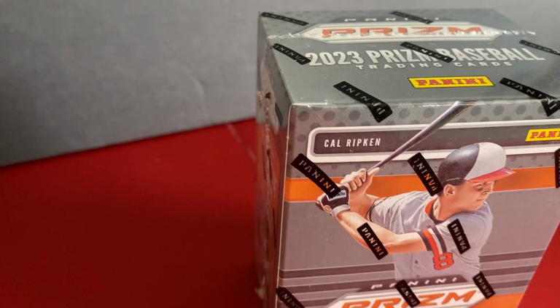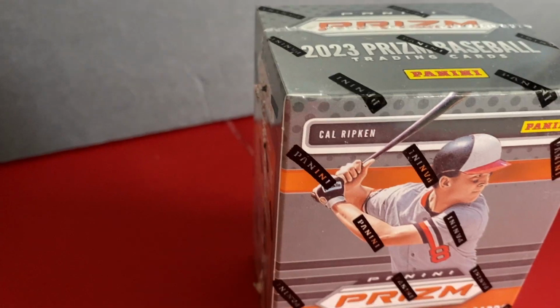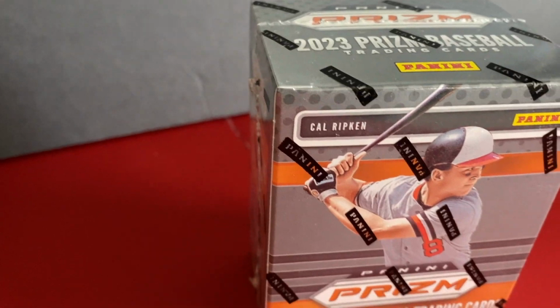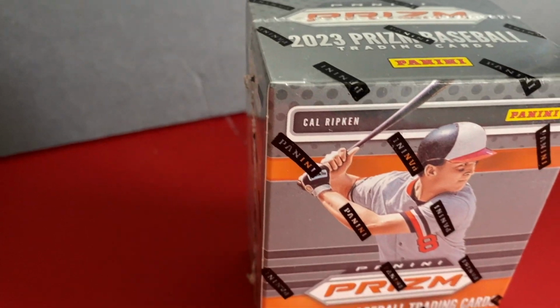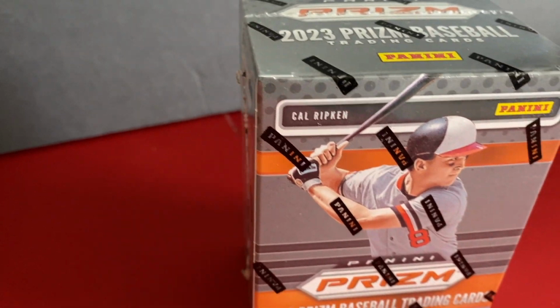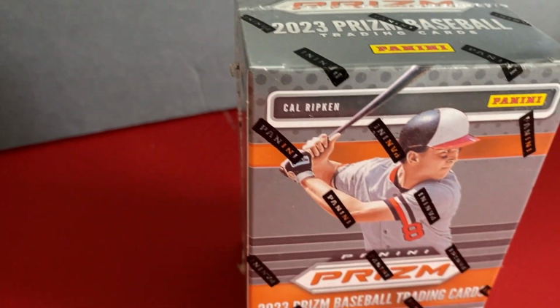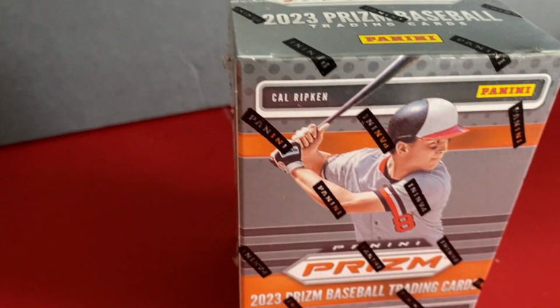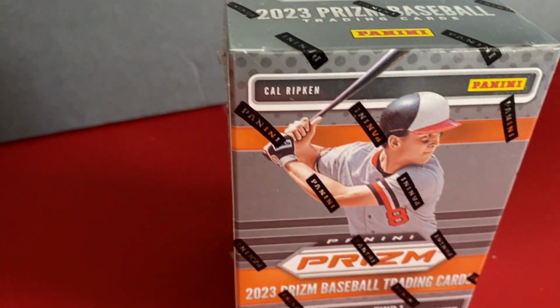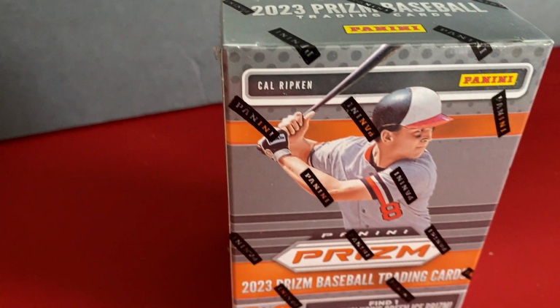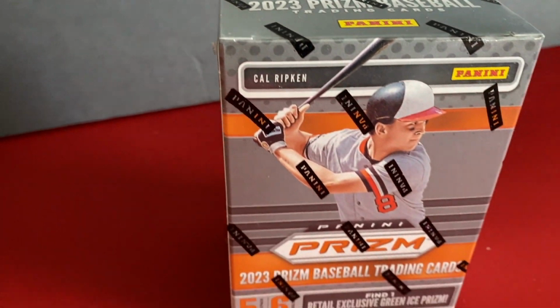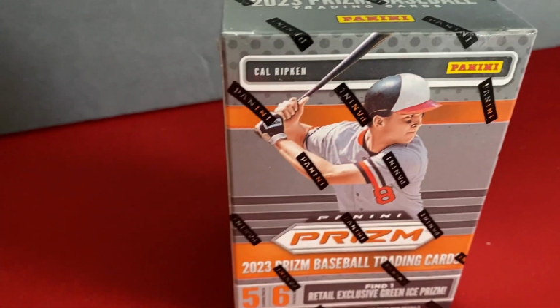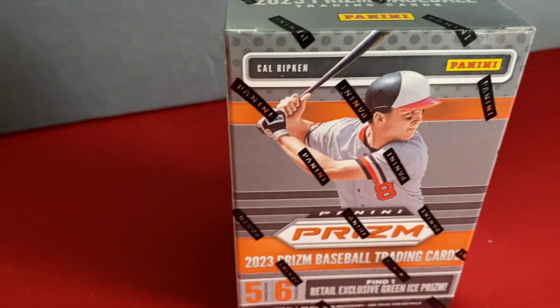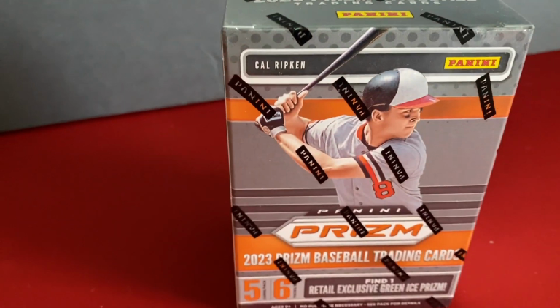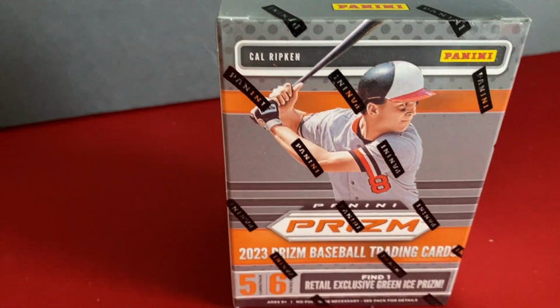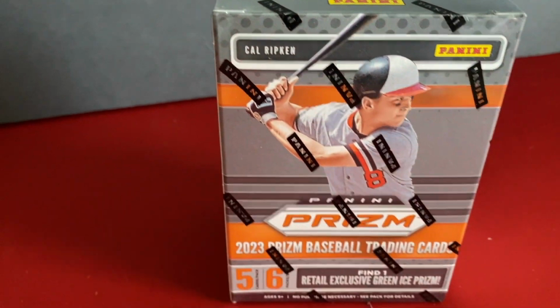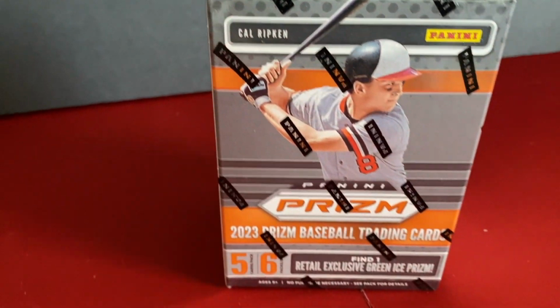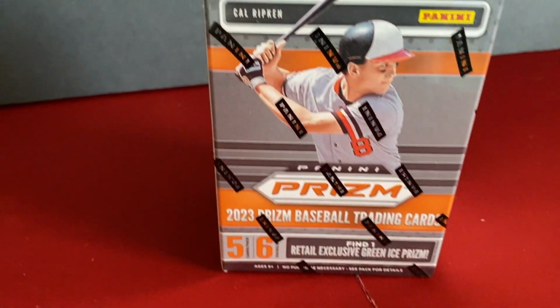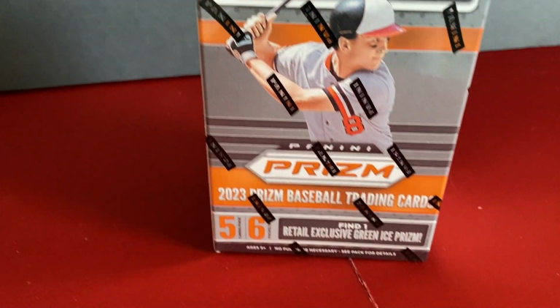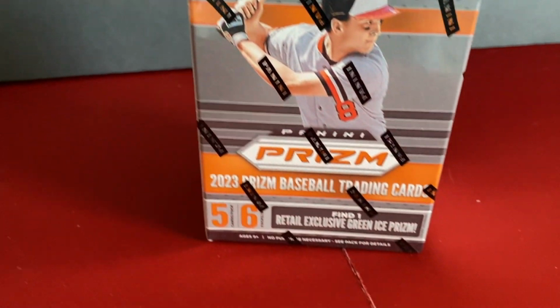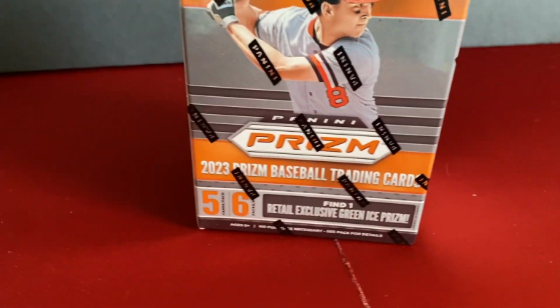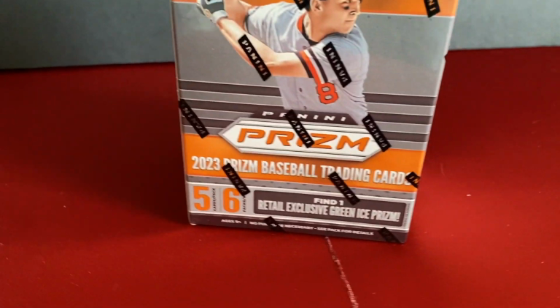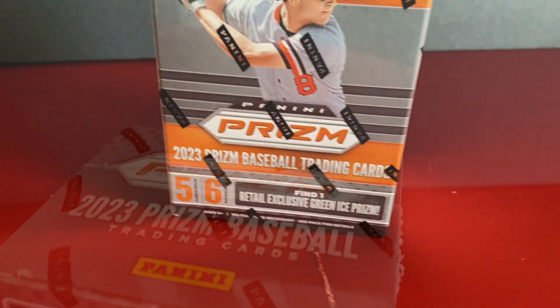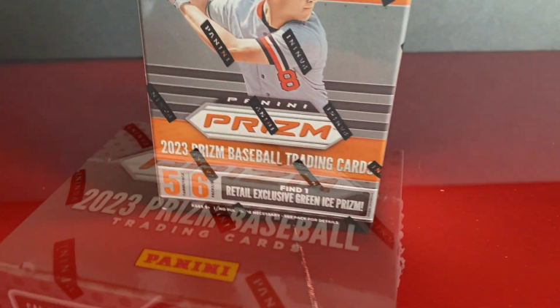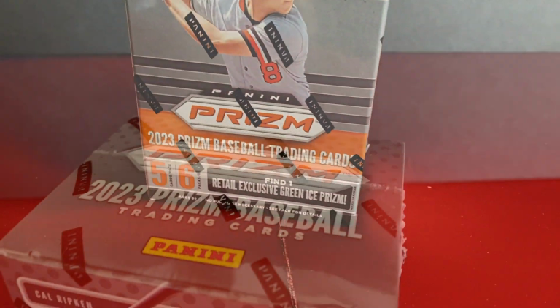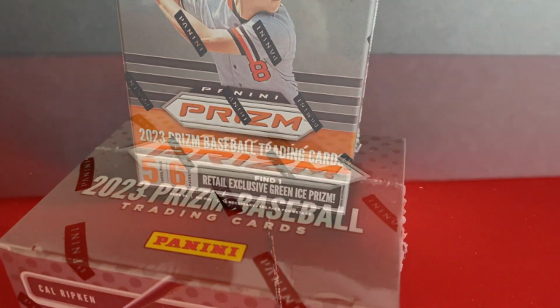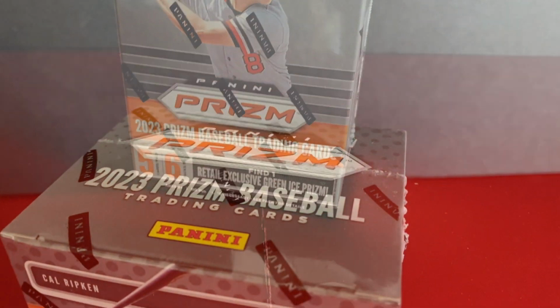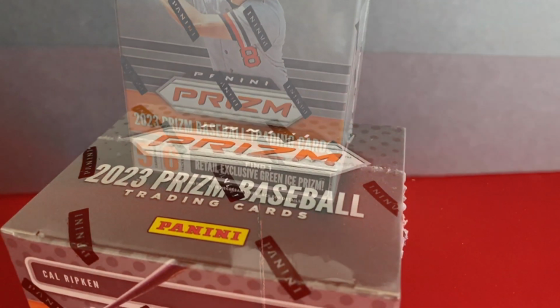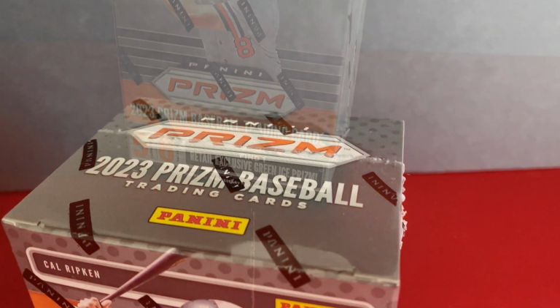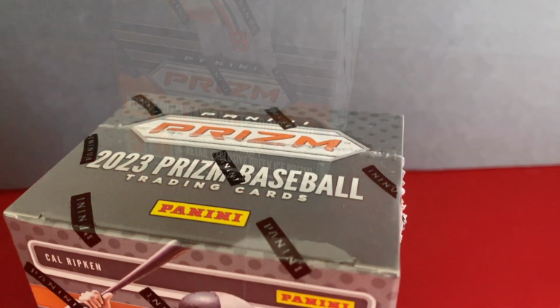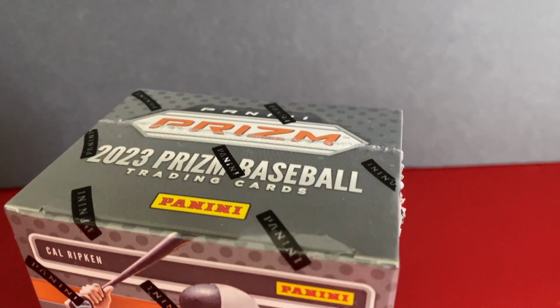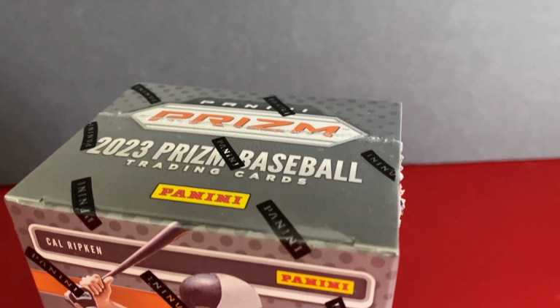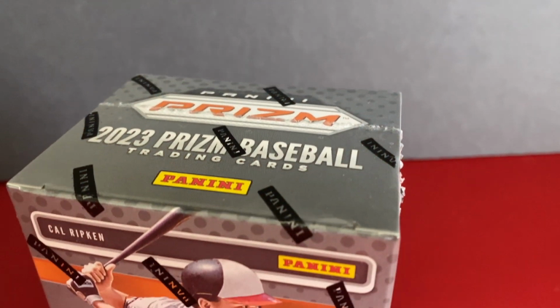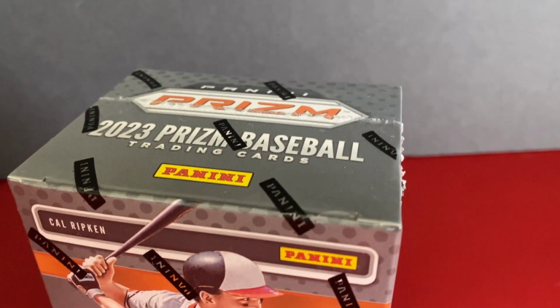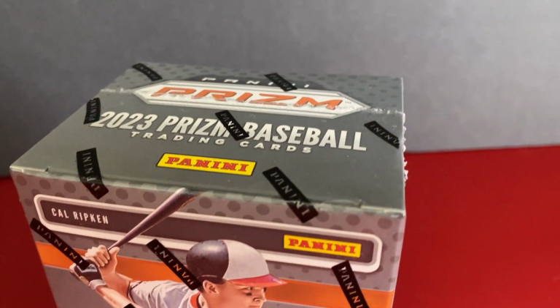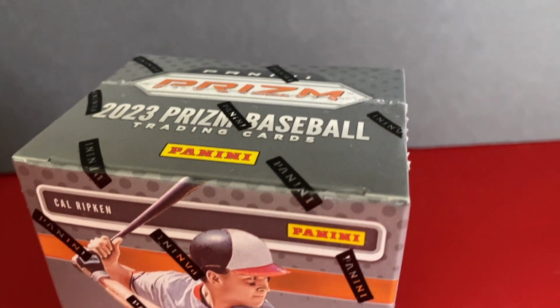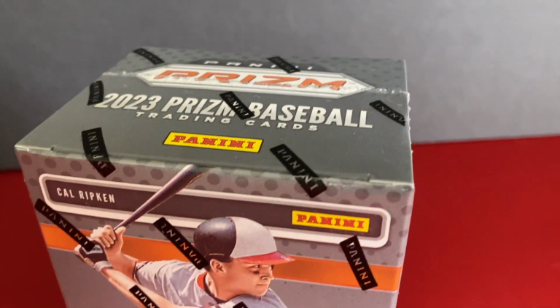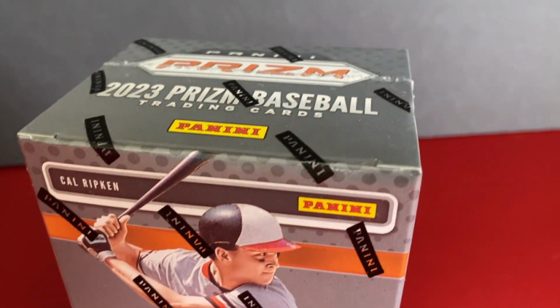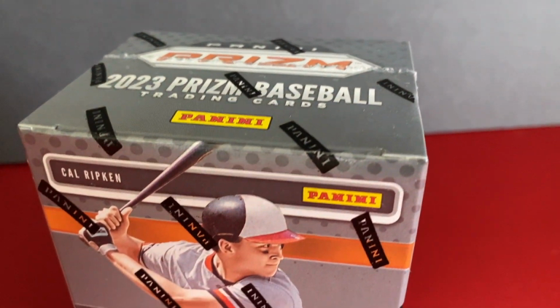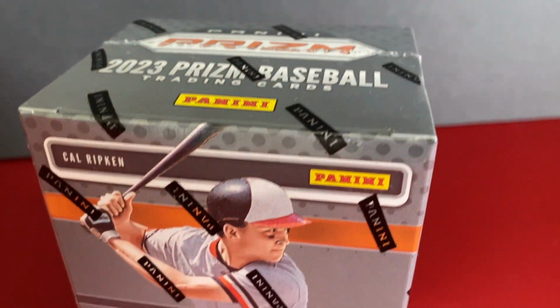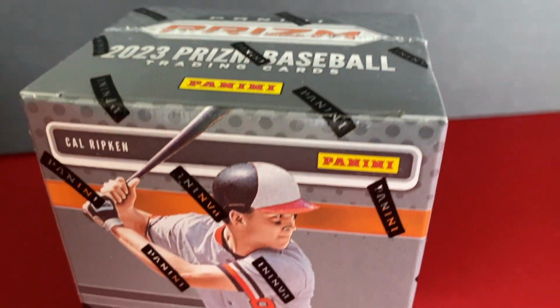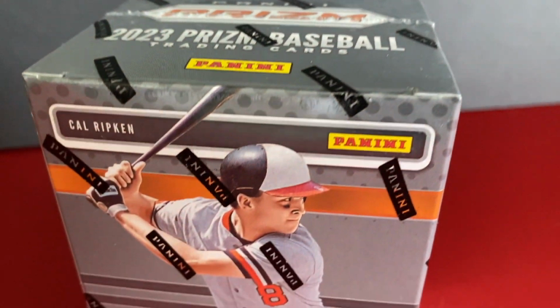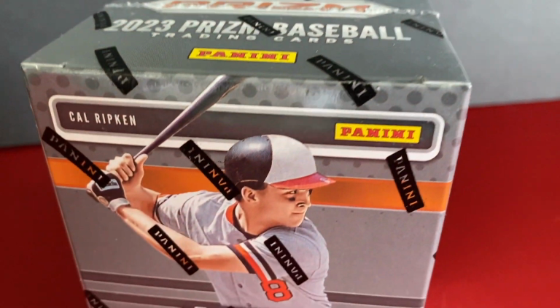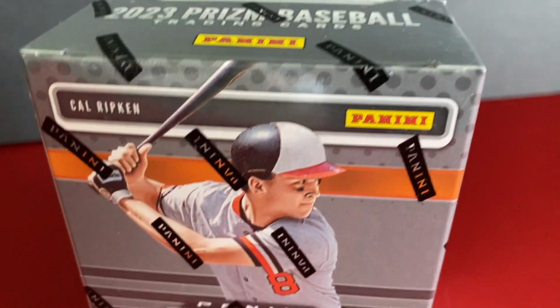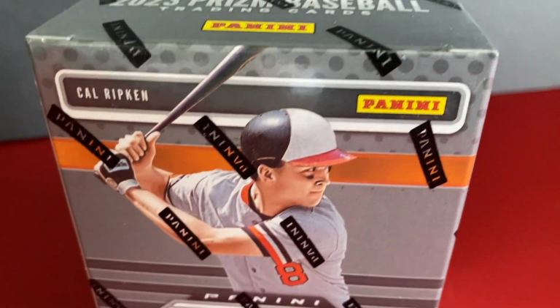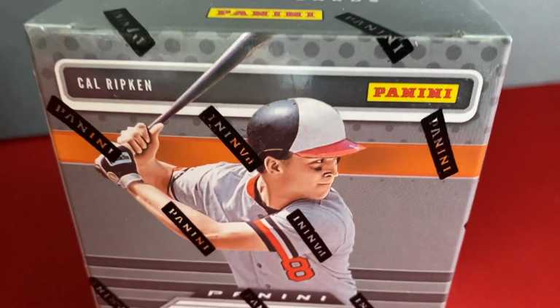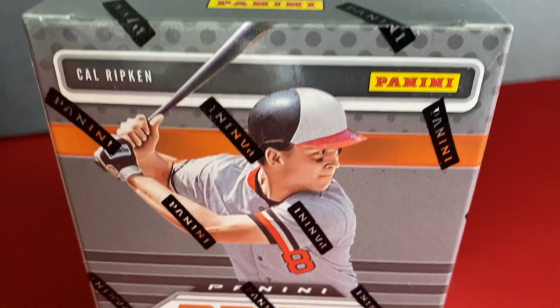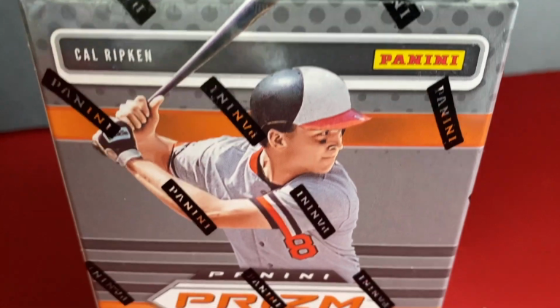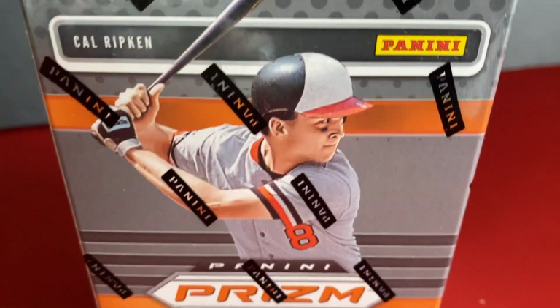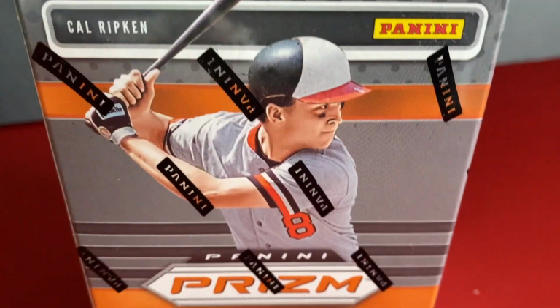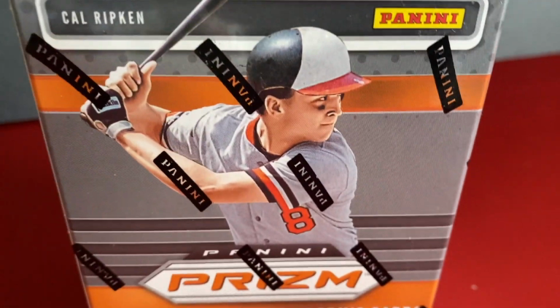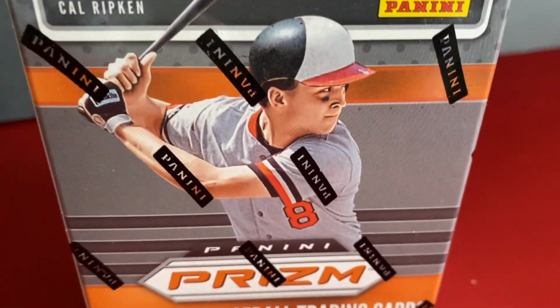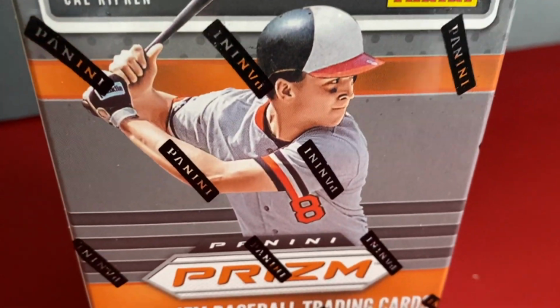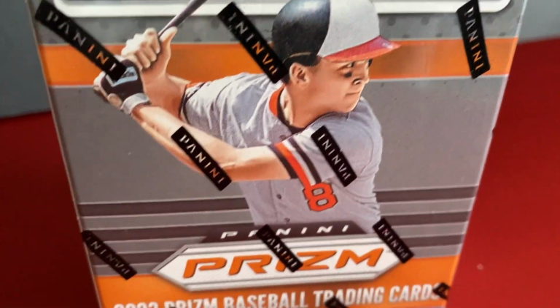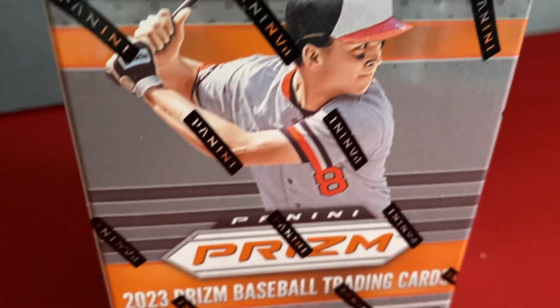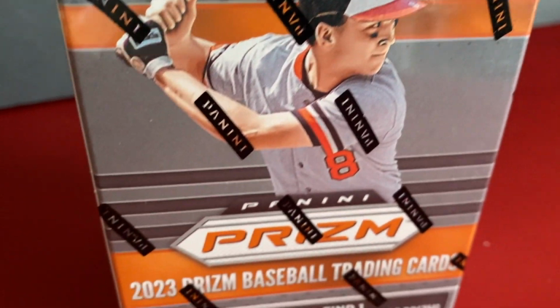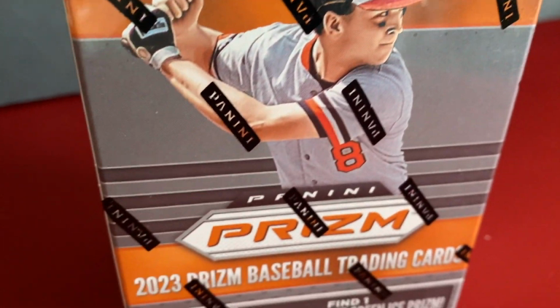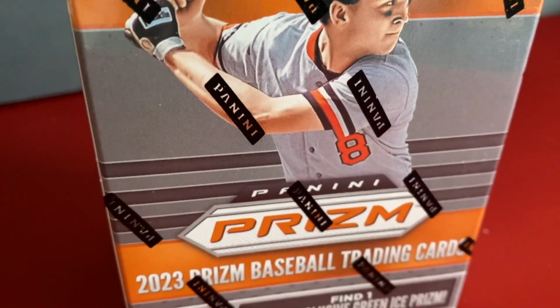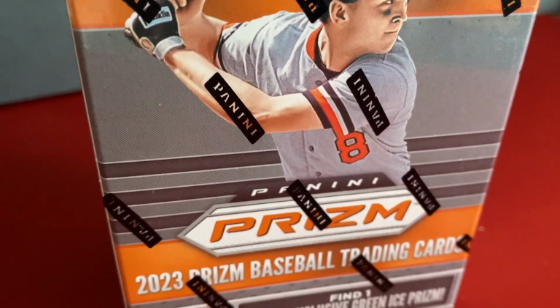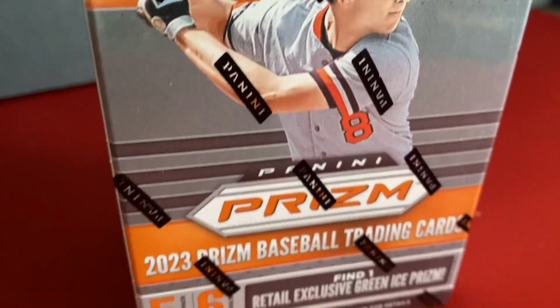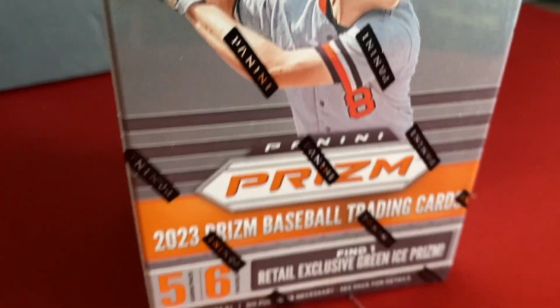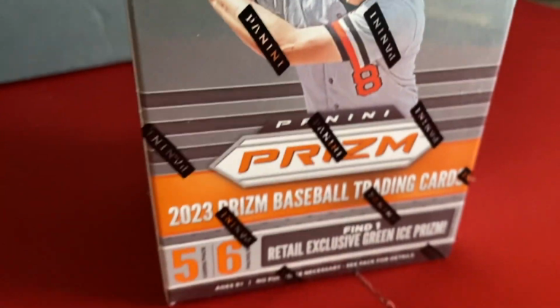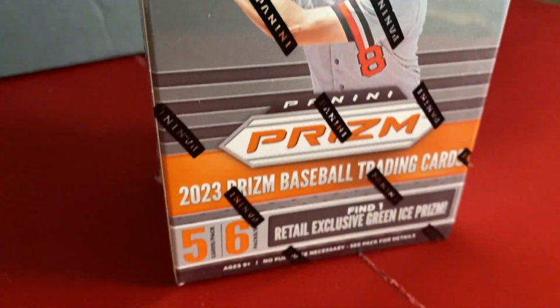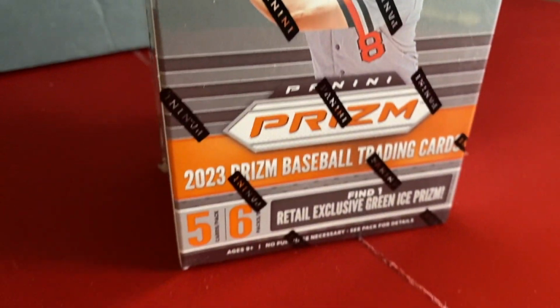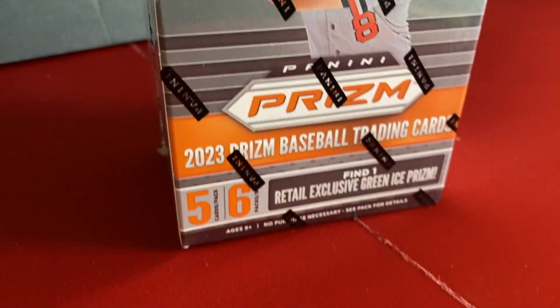Today I open a box of 2023 Panini Prism Baseball. What kind of surprises does this little box have in store for me?